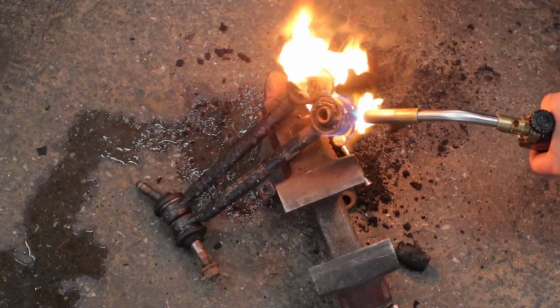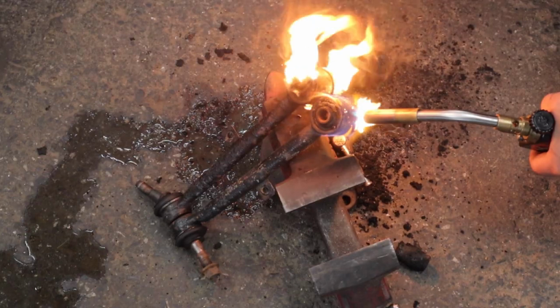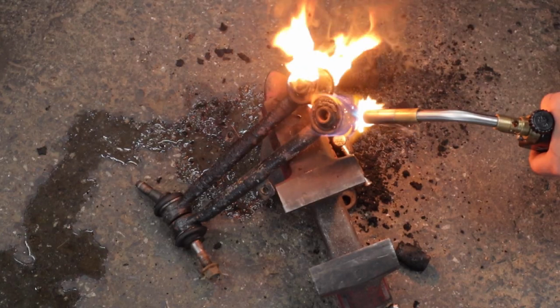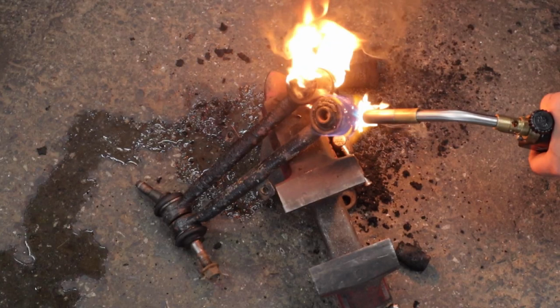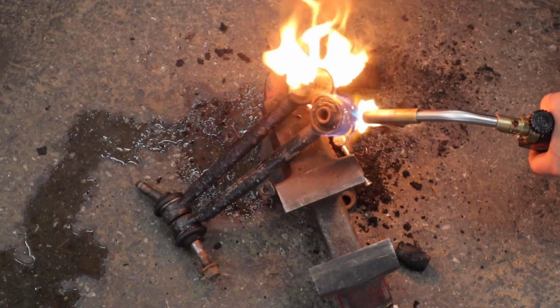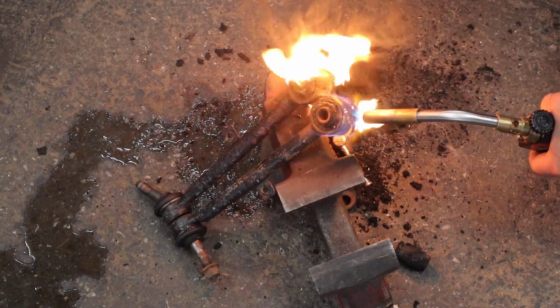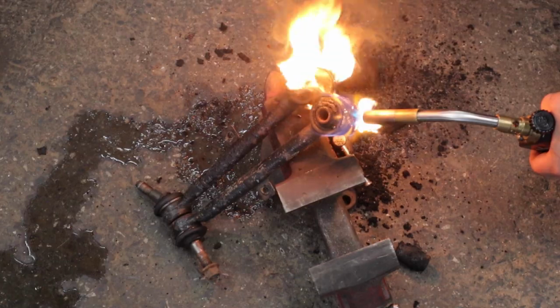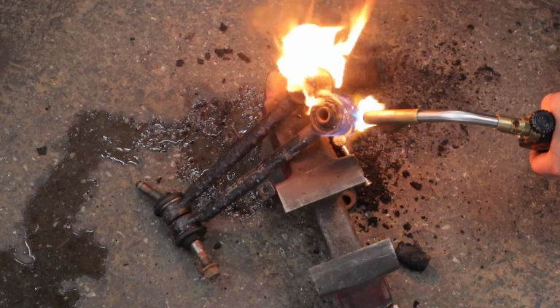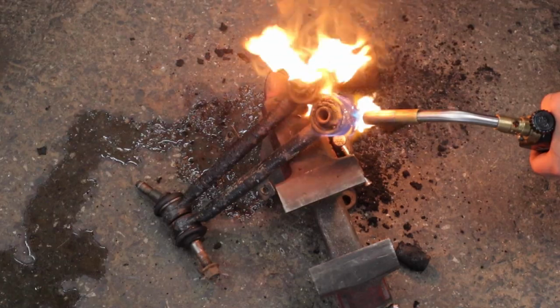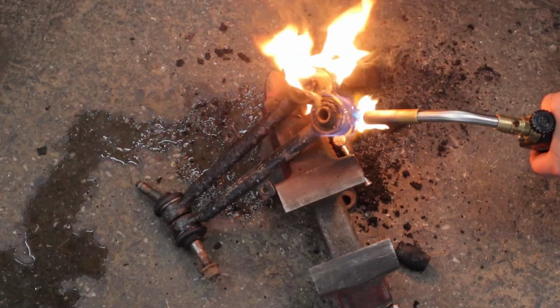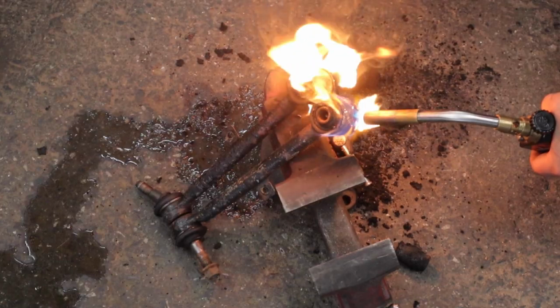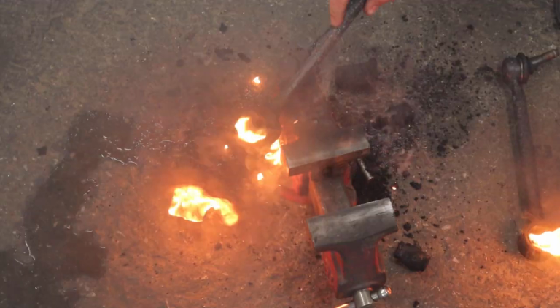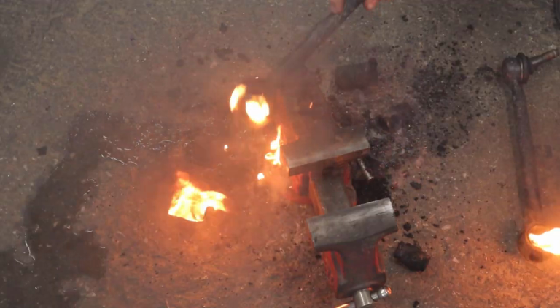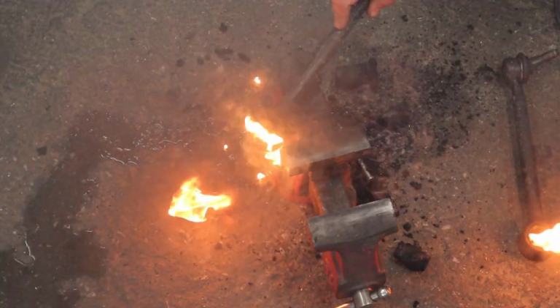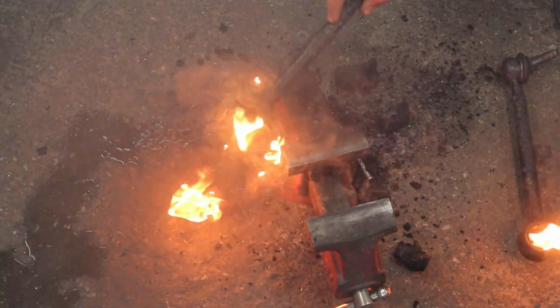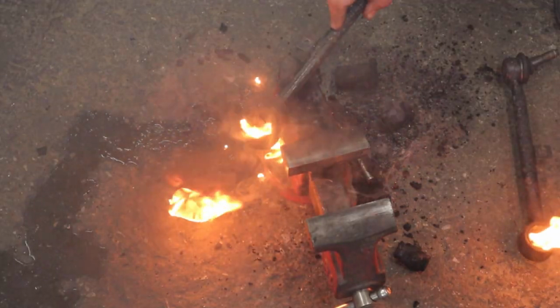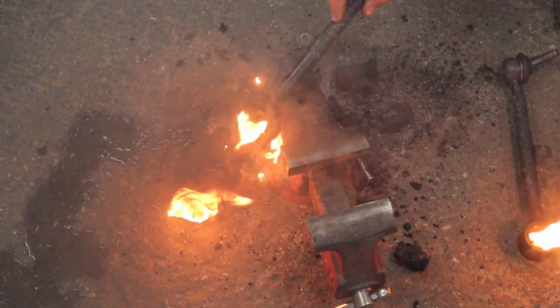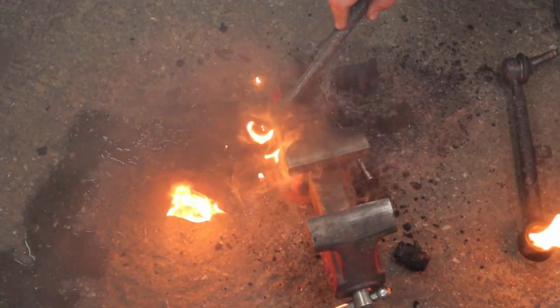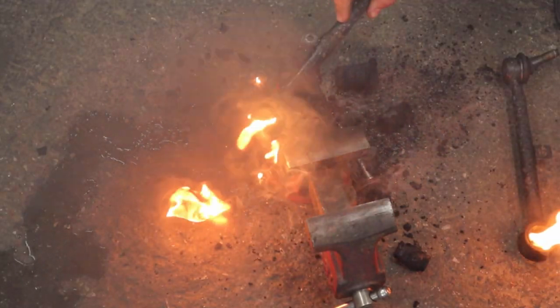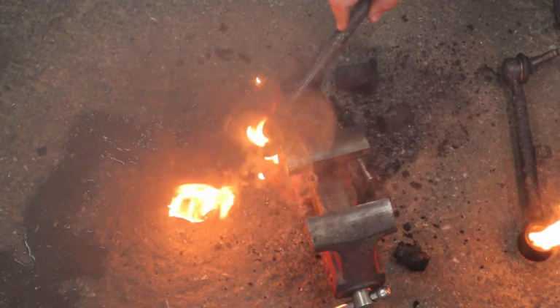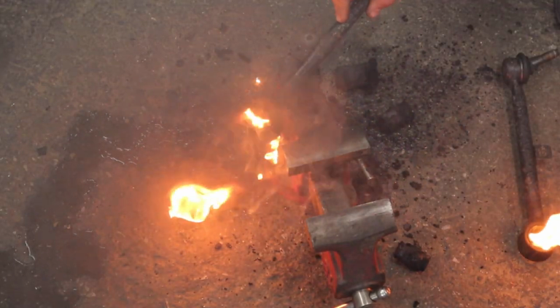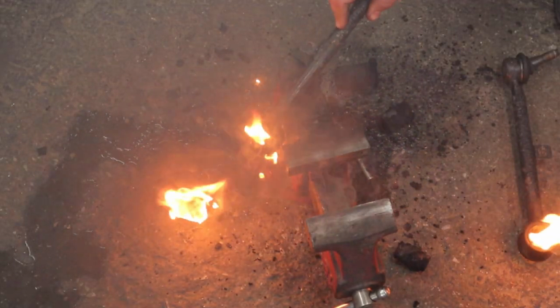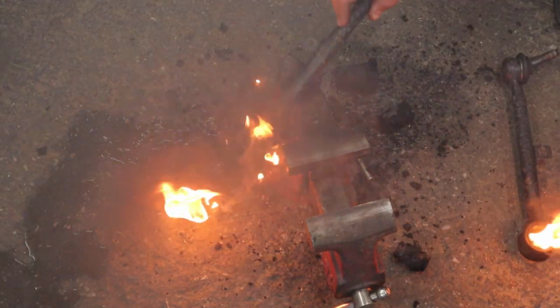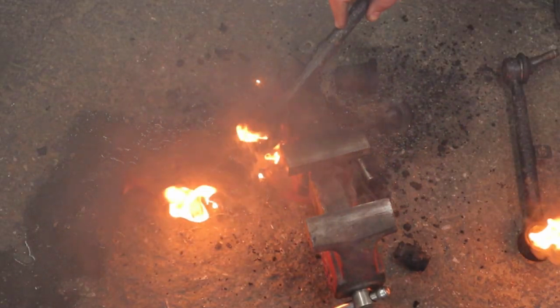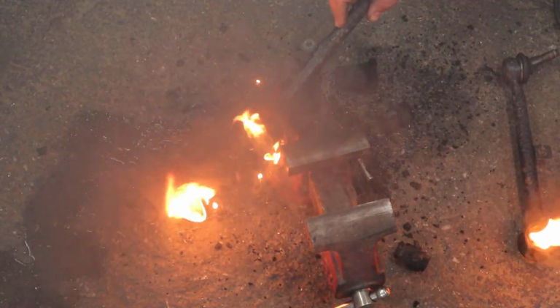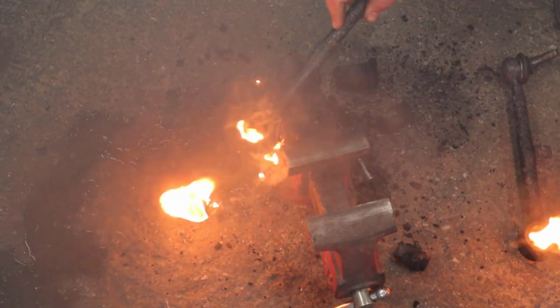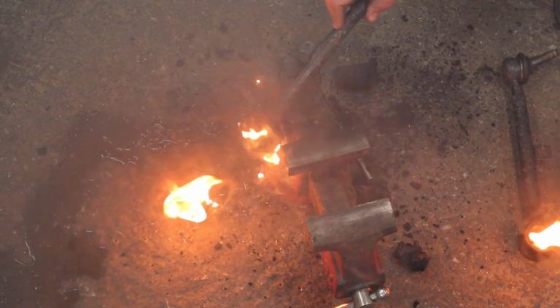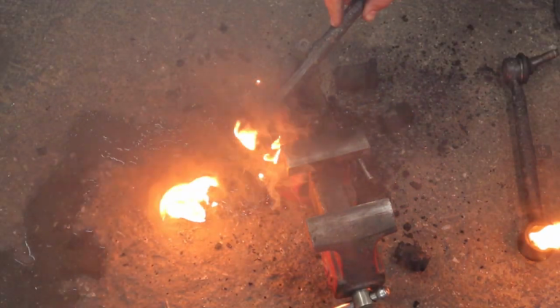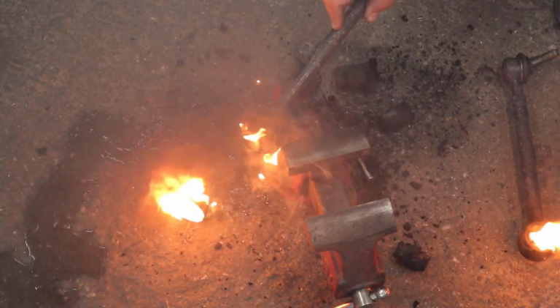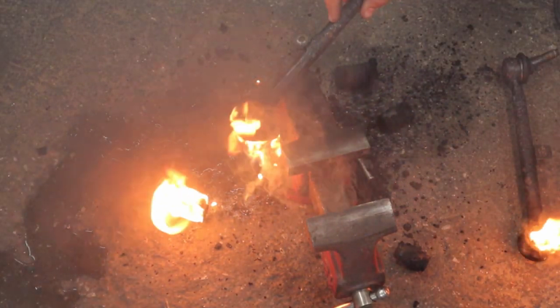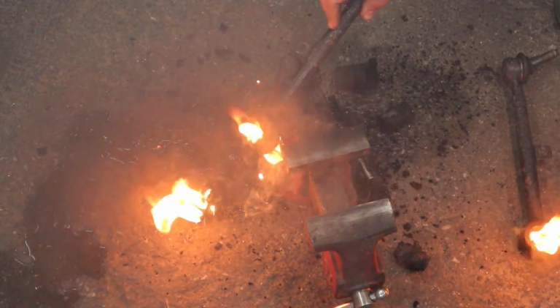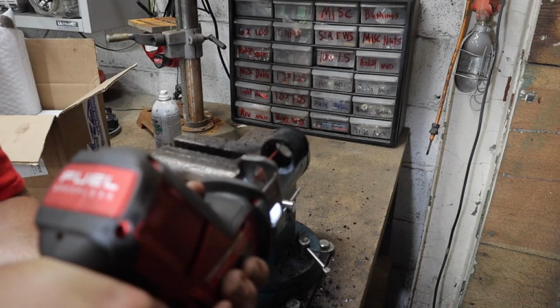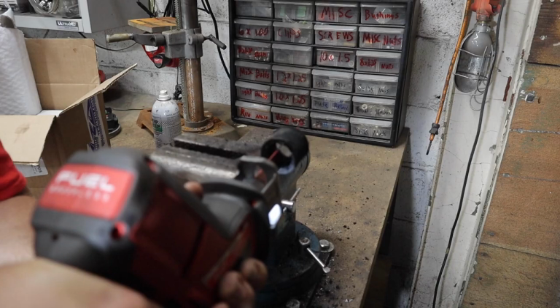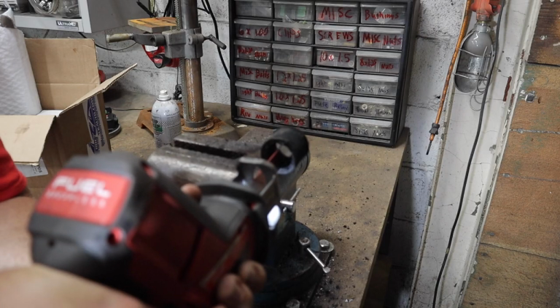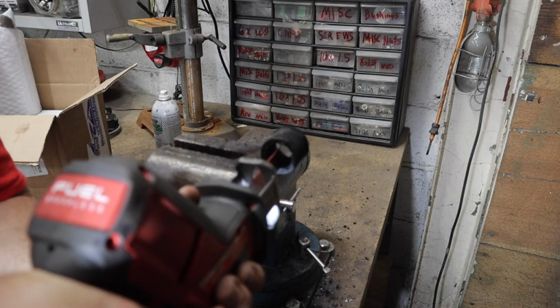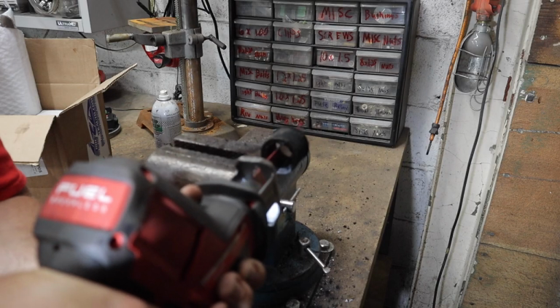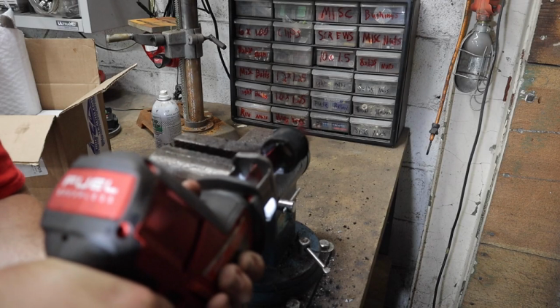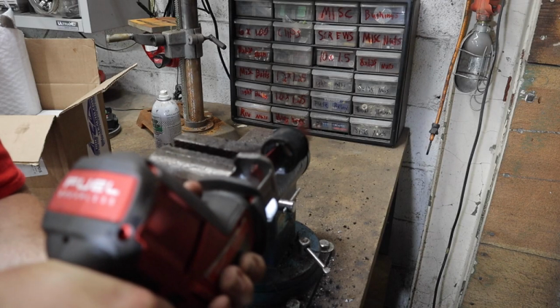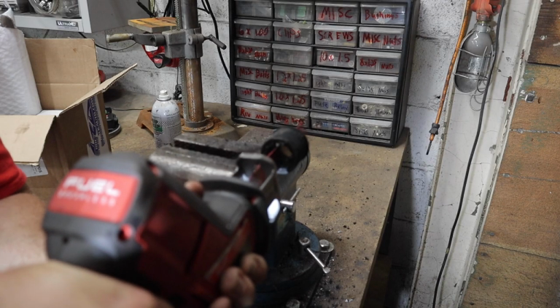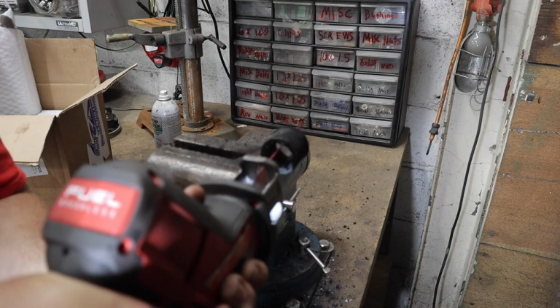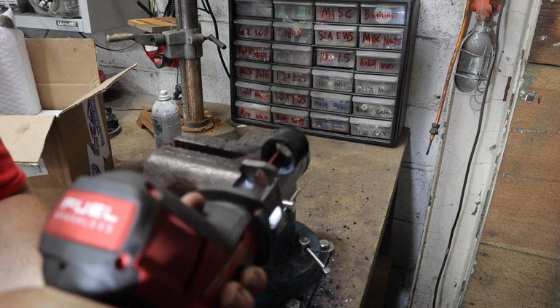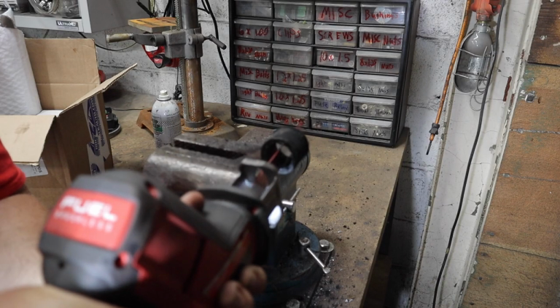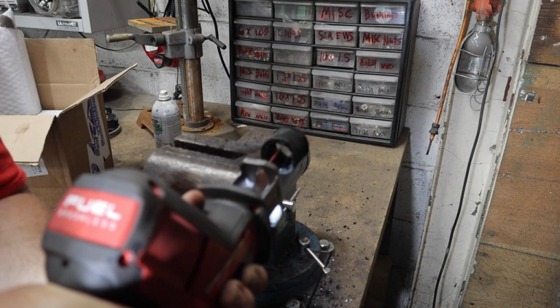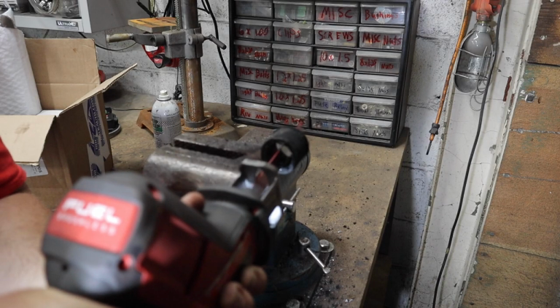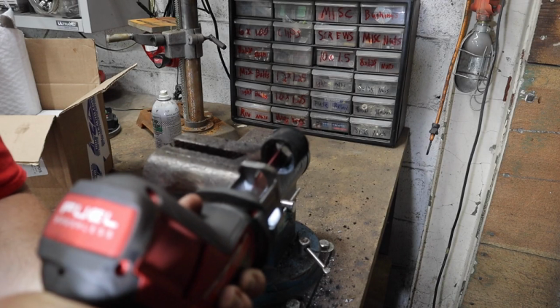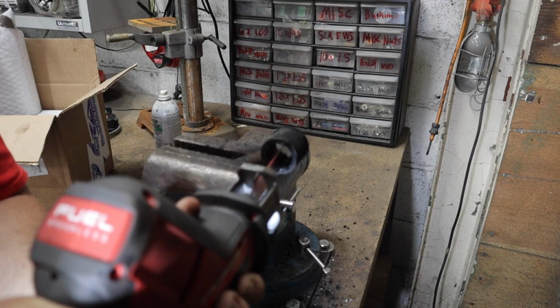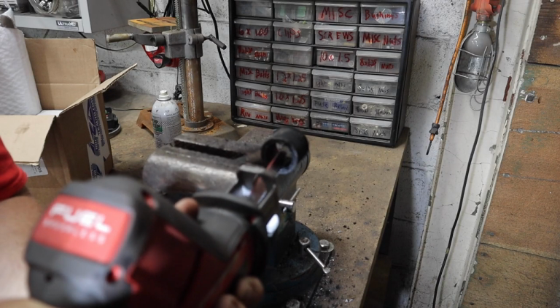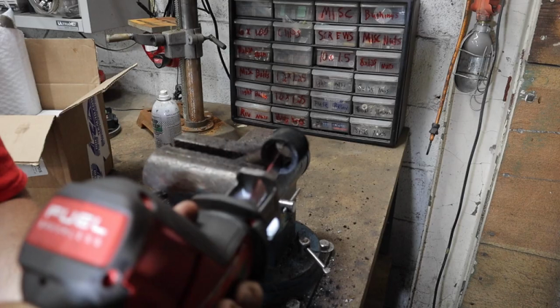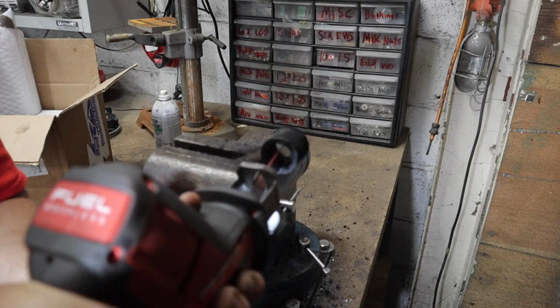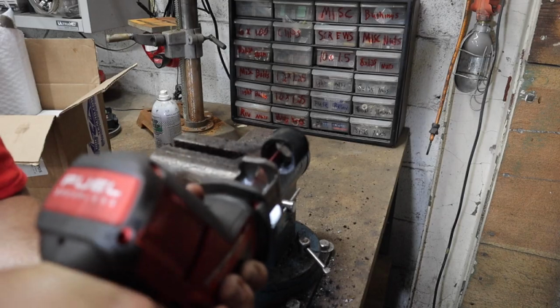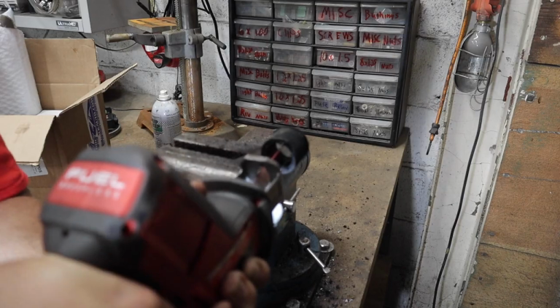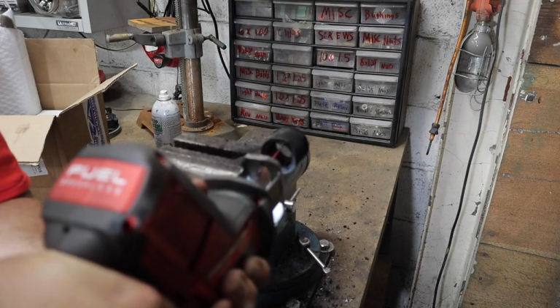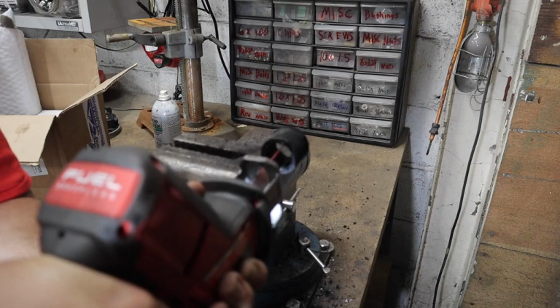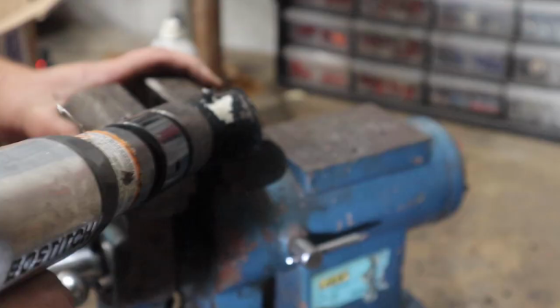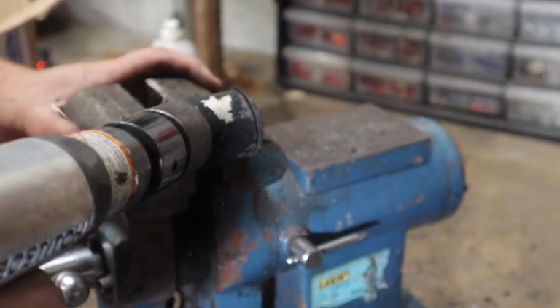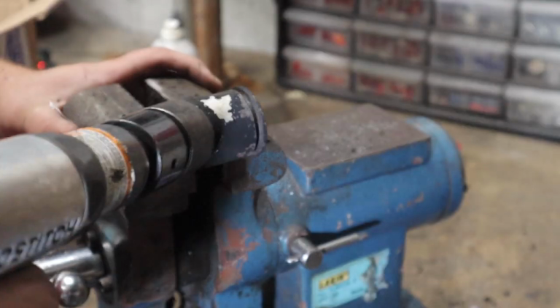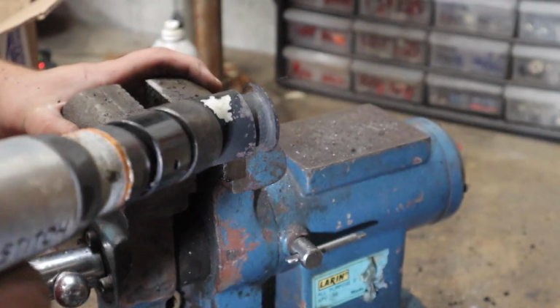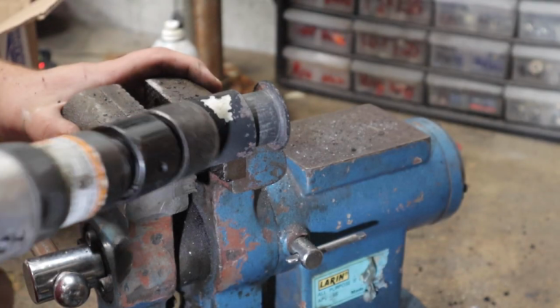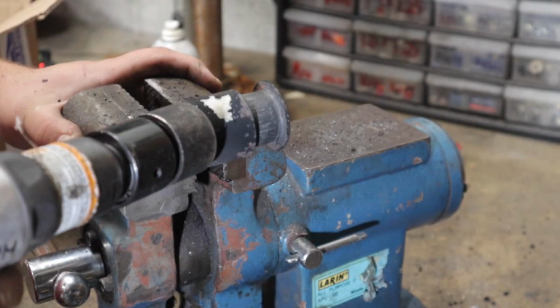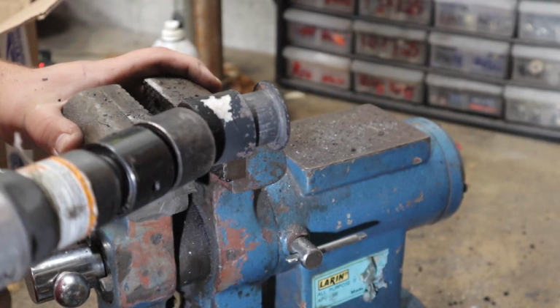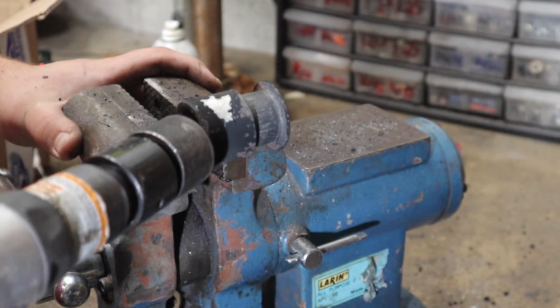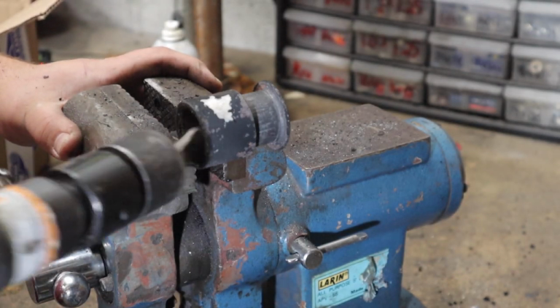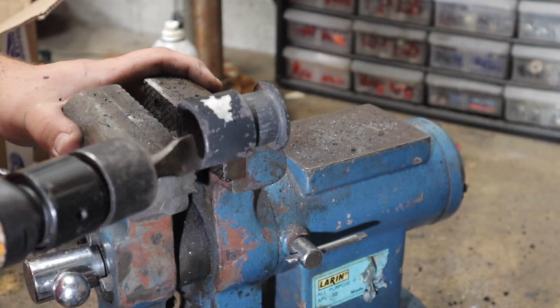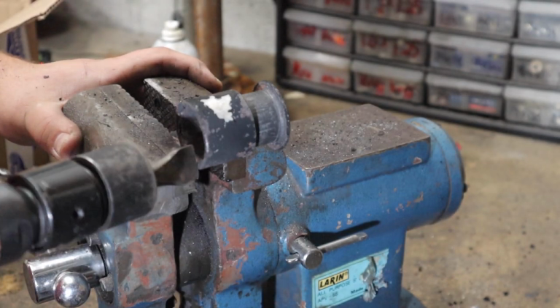For these toe arms, we'll burn out the bushings even though it might not be necessary, and then we'll cut a relief cut in the sleeve and chisel out the sleeve.